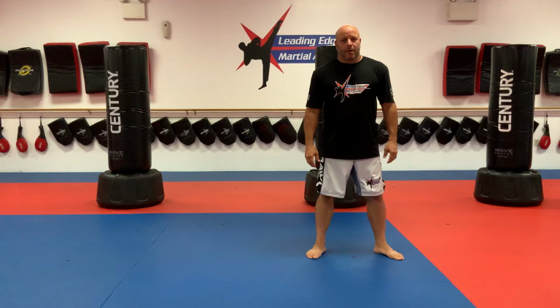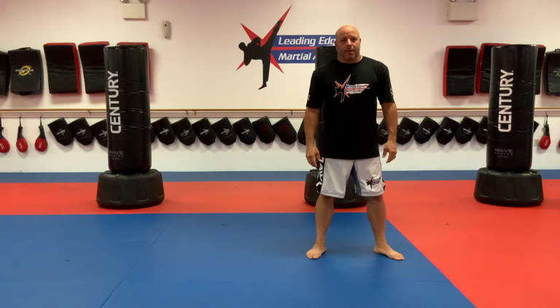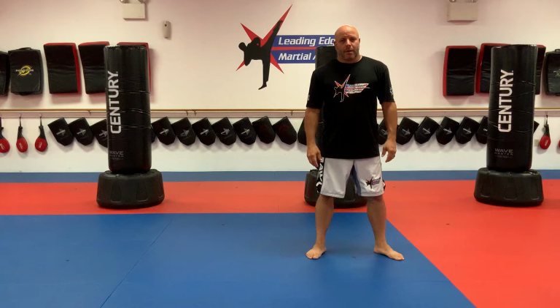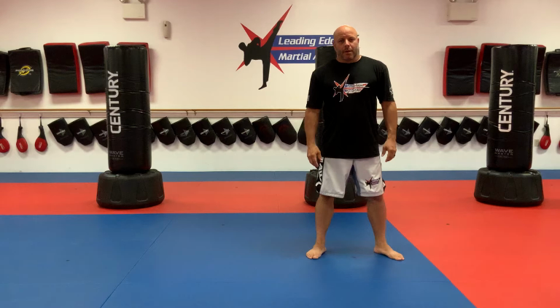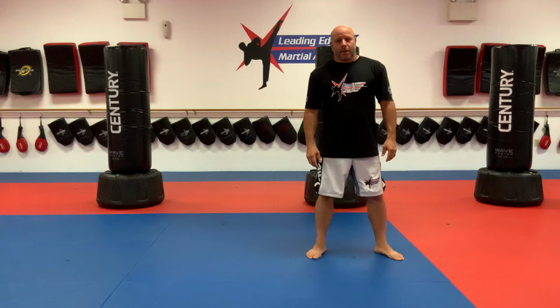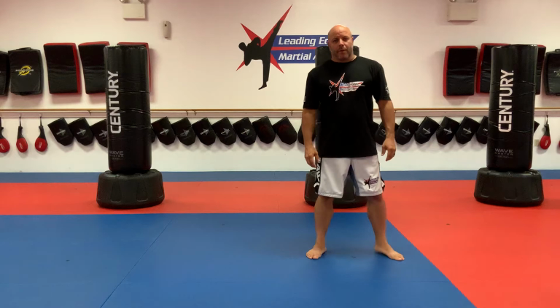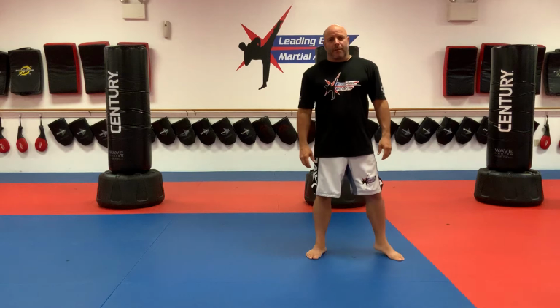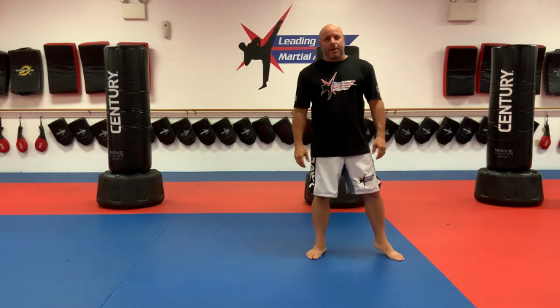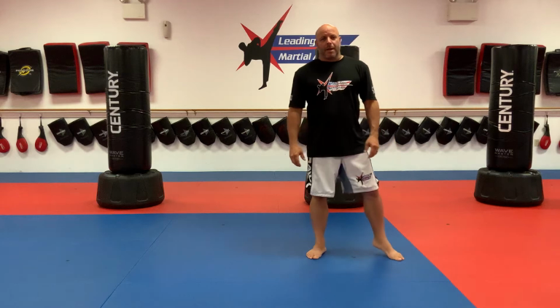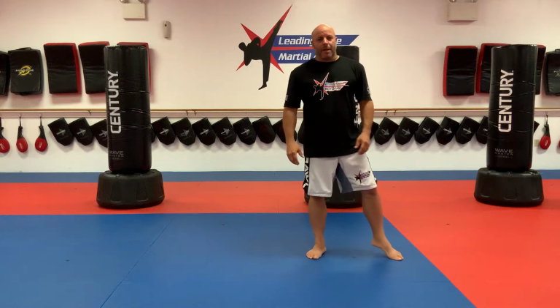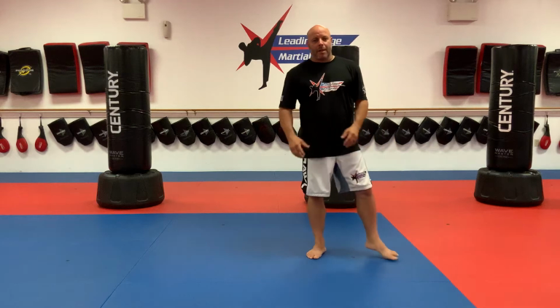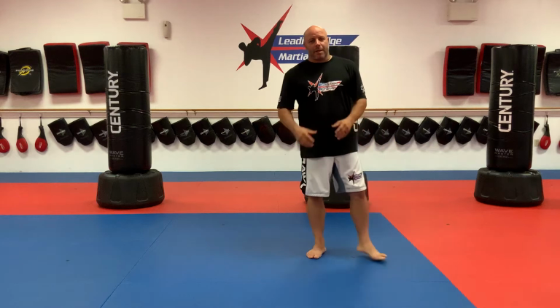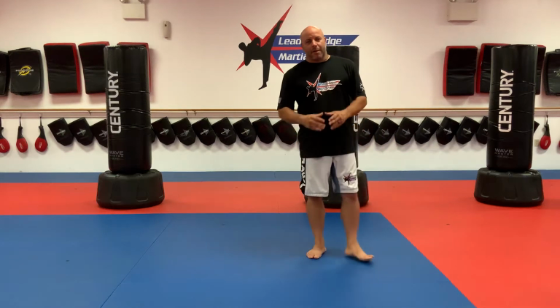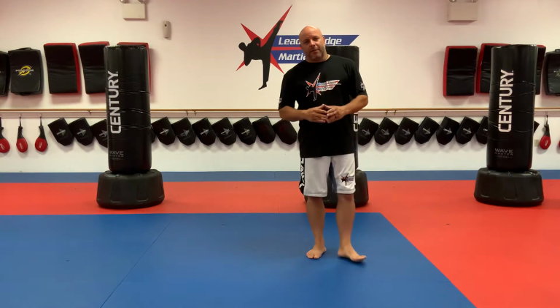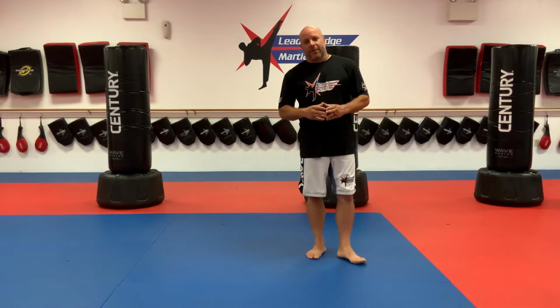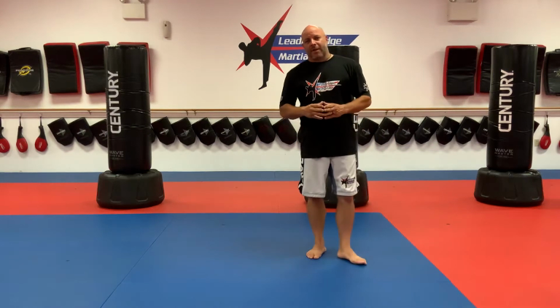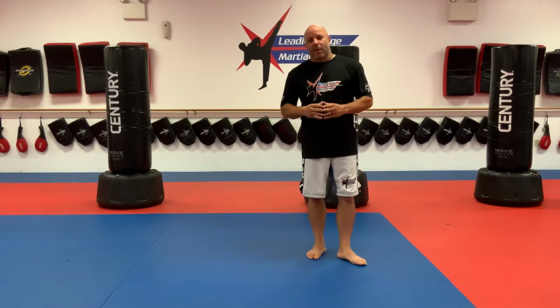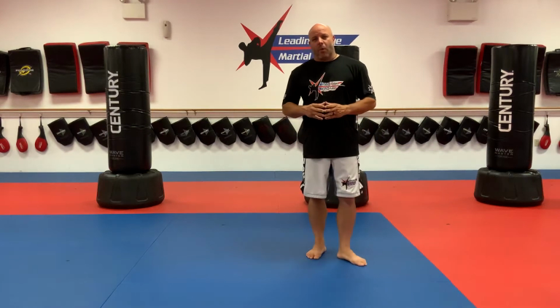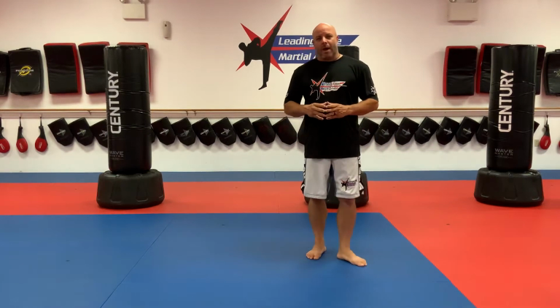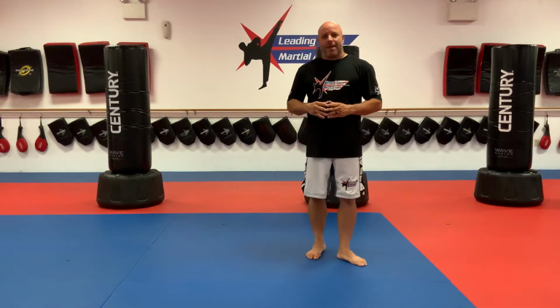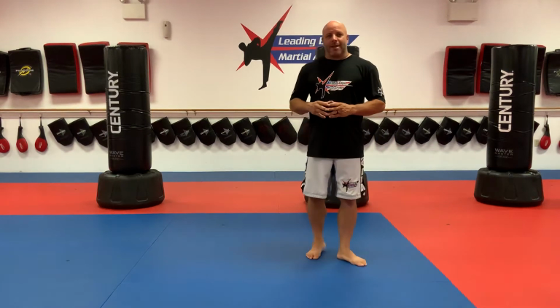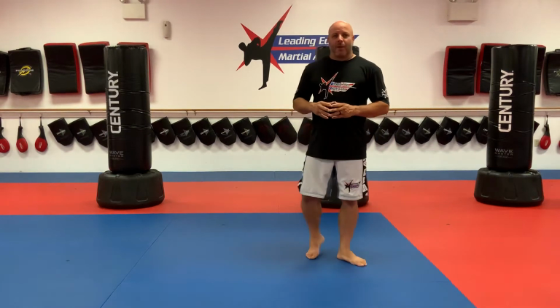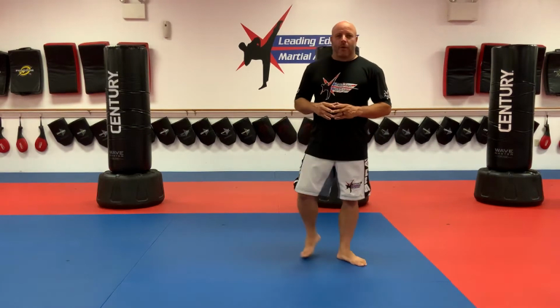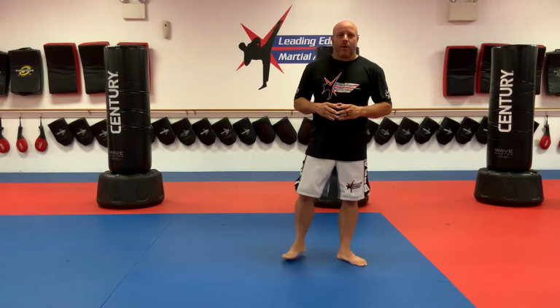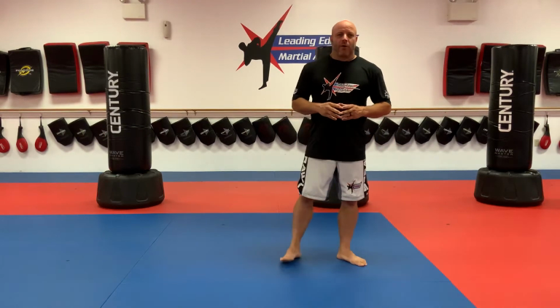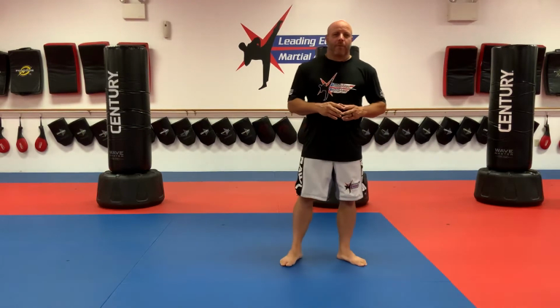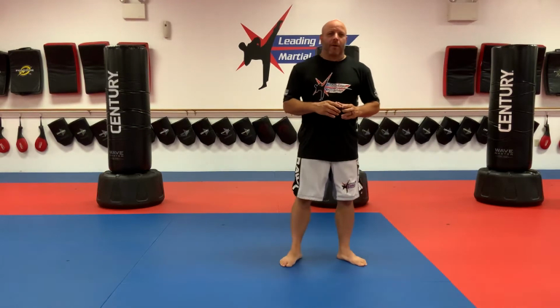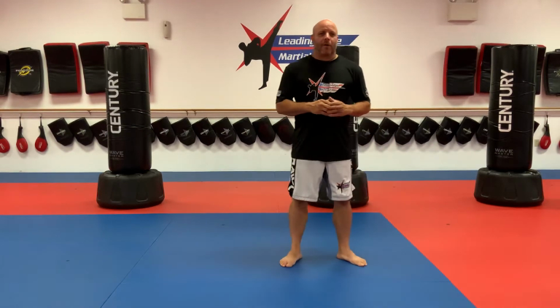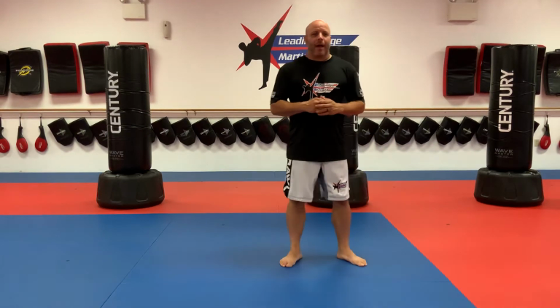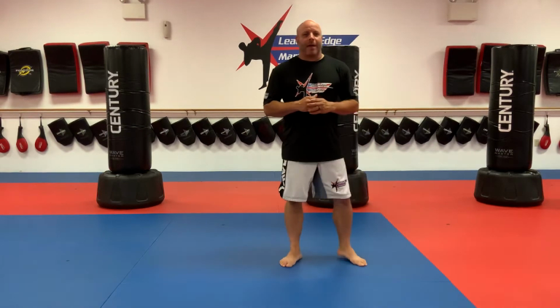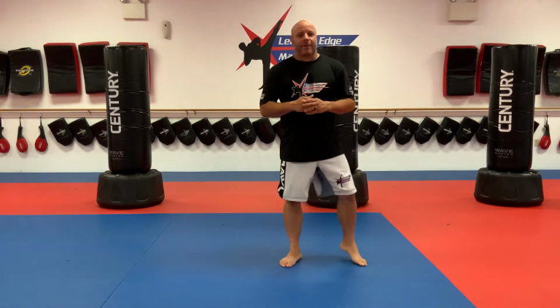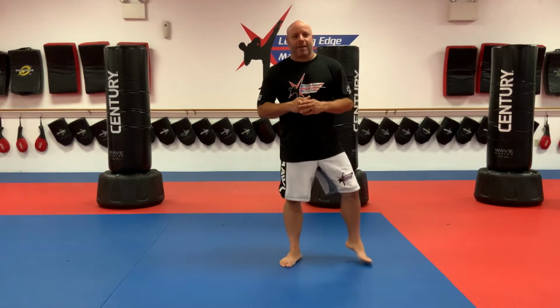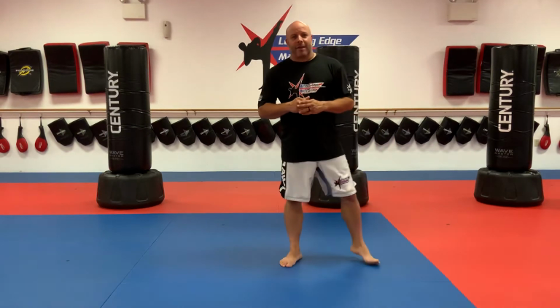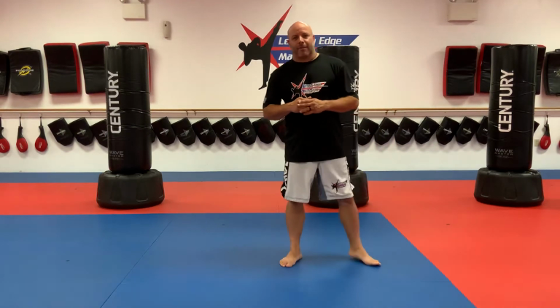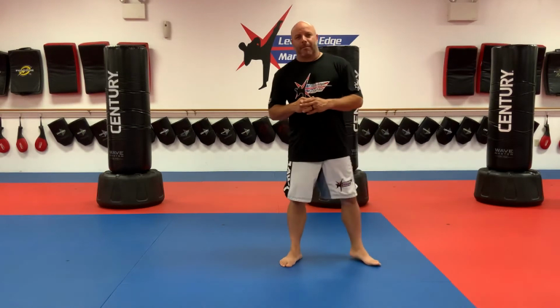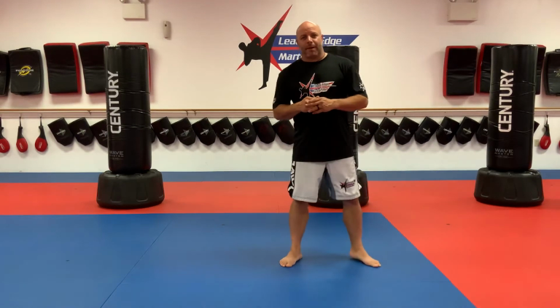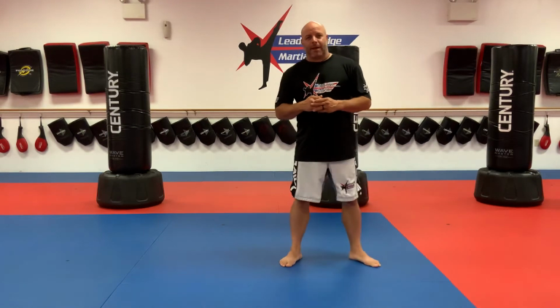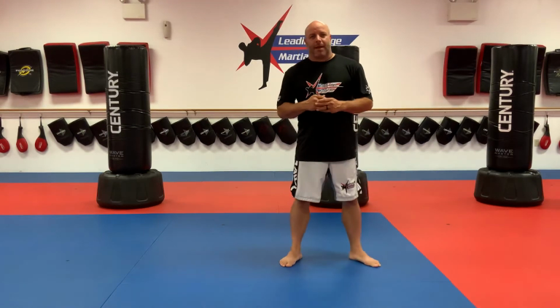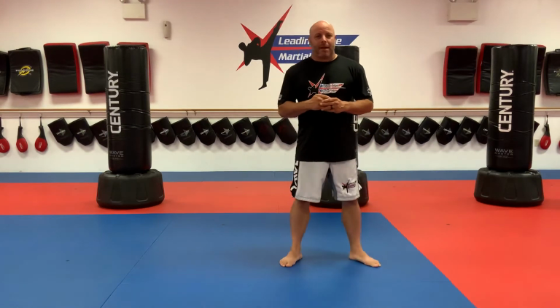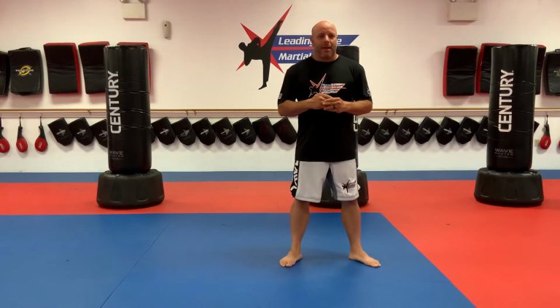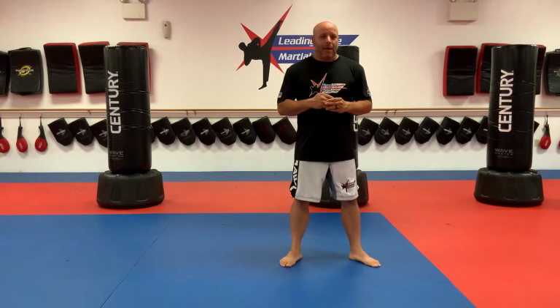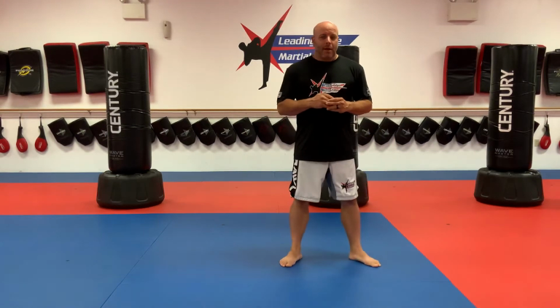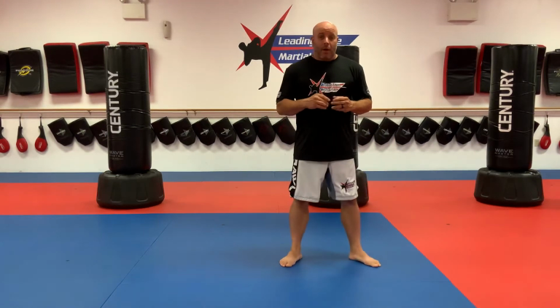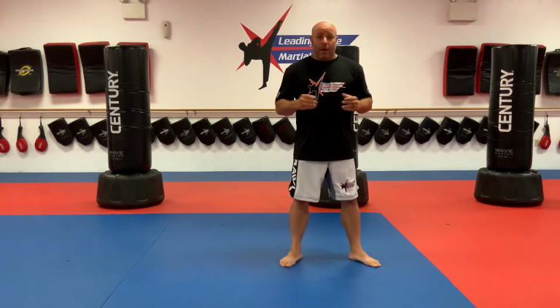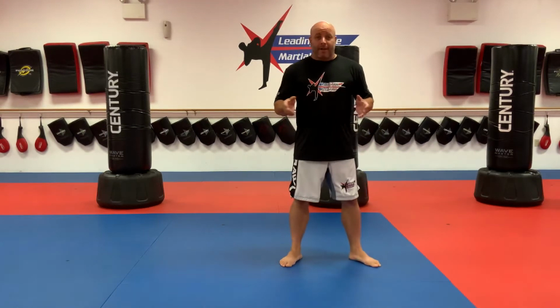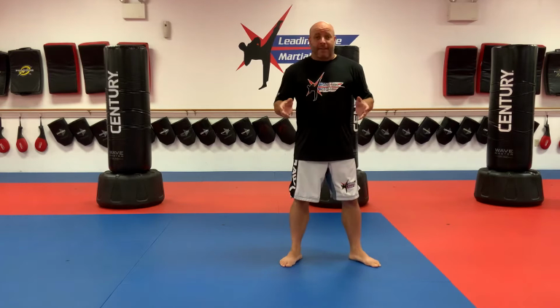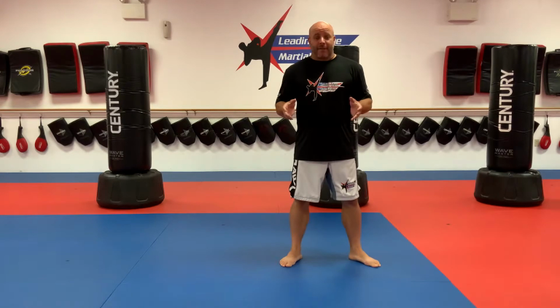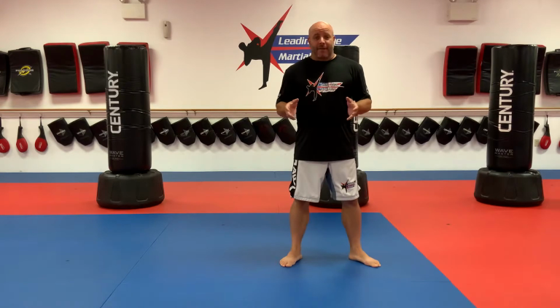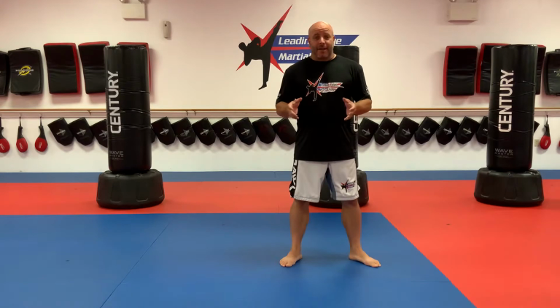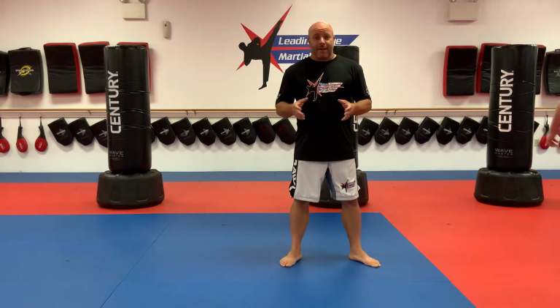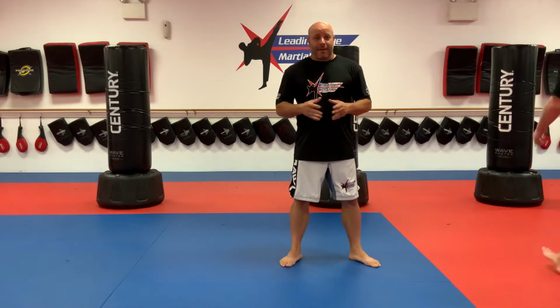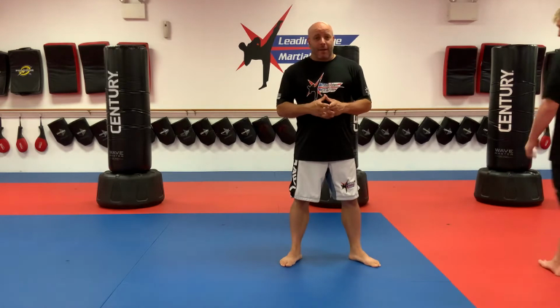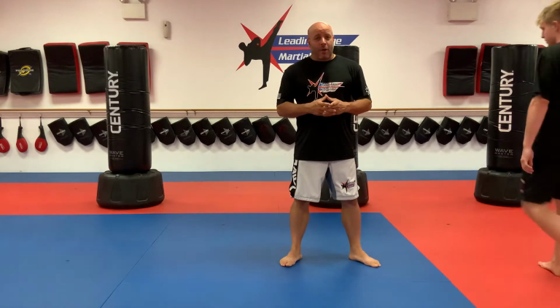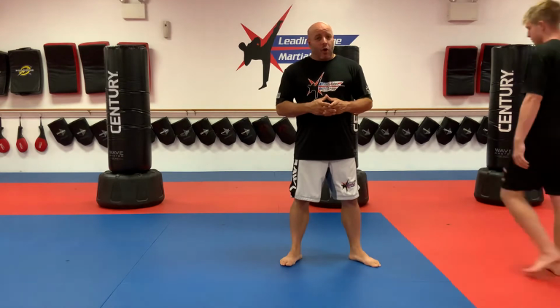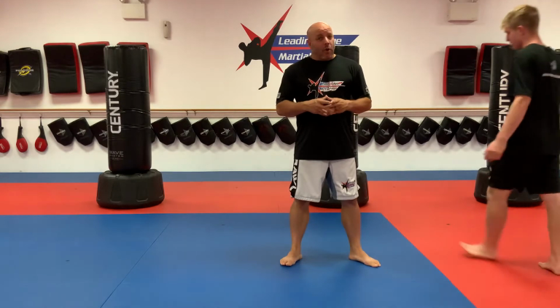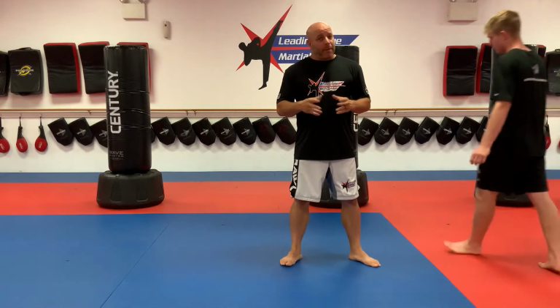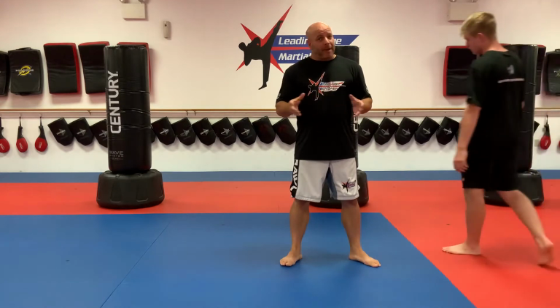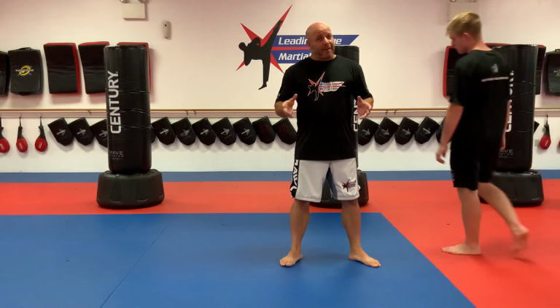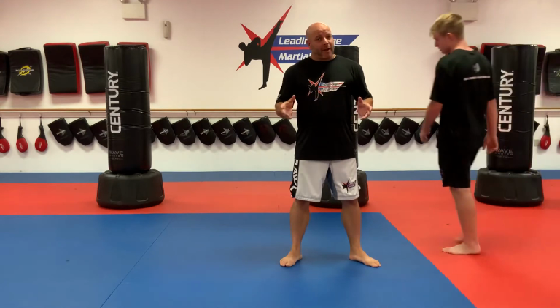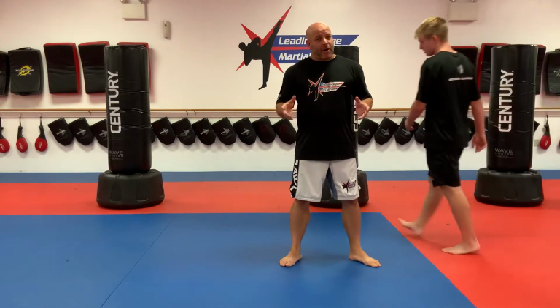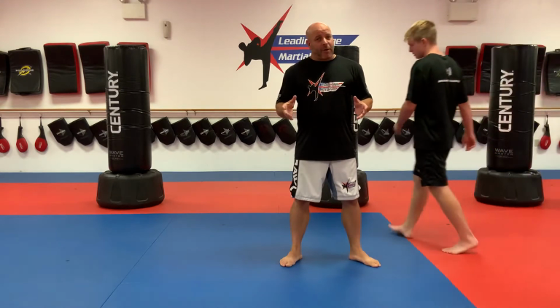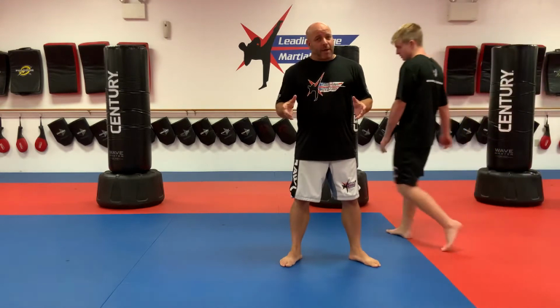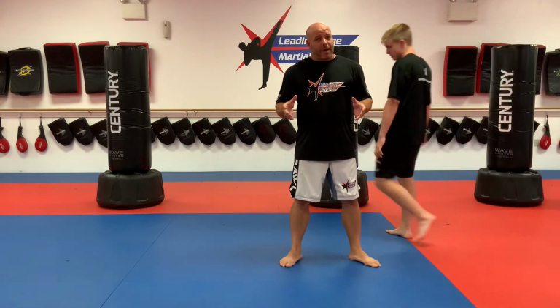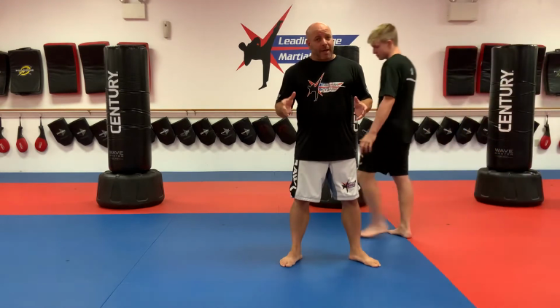Hello everybody. This is a white, yellow, and orange belt class. It is Monday, August 17th. Hope you guys had a great weekend.